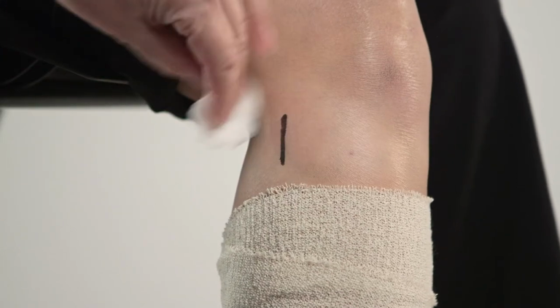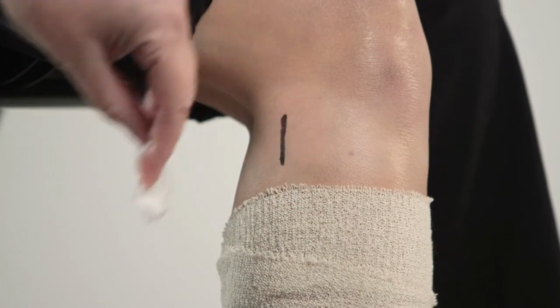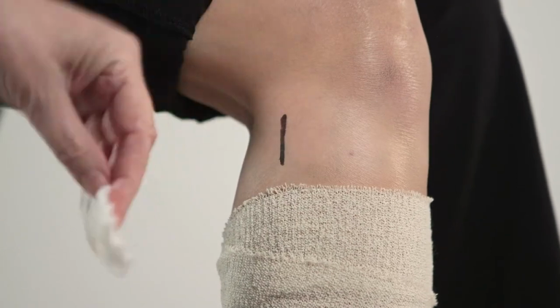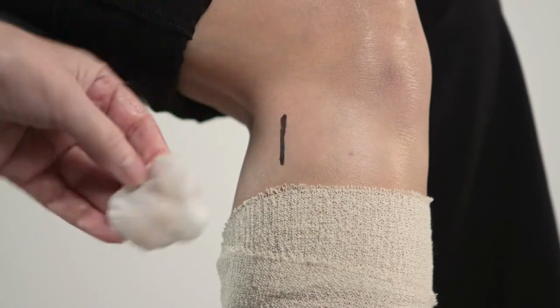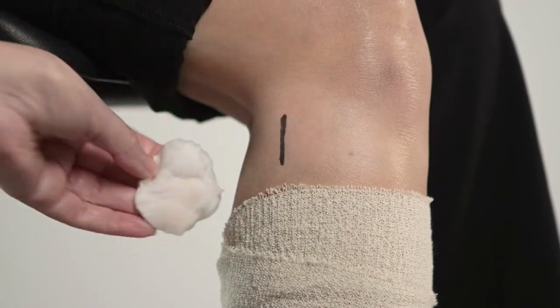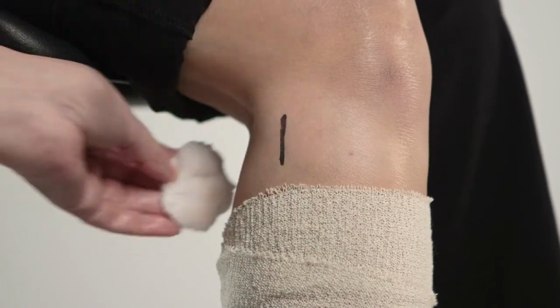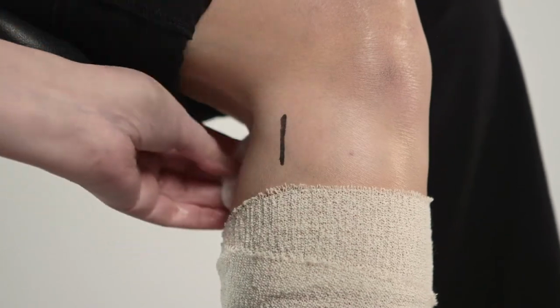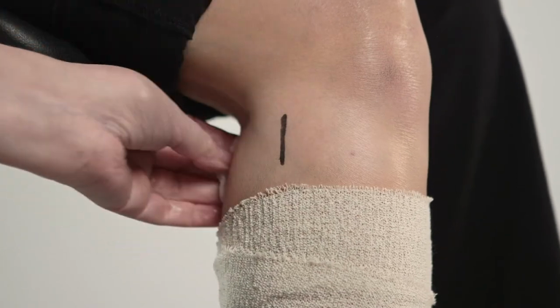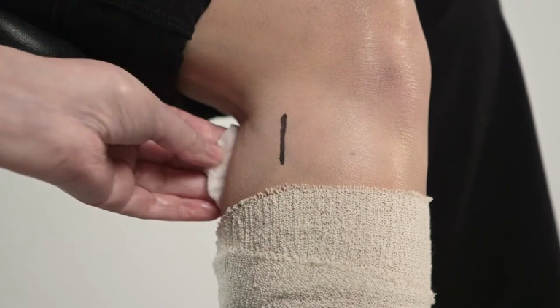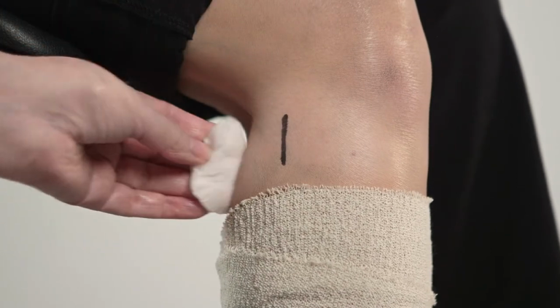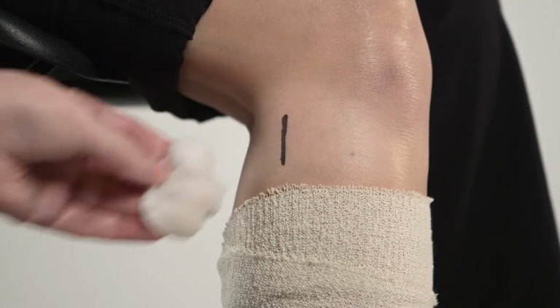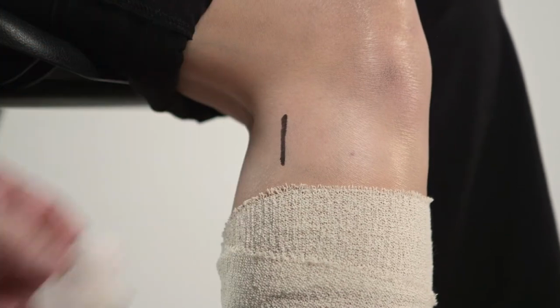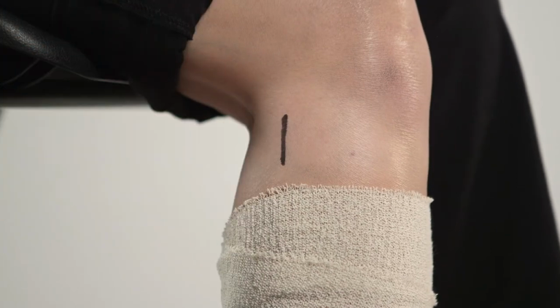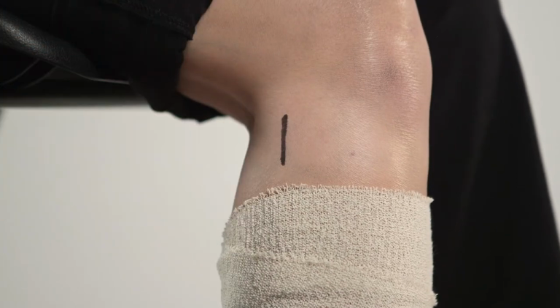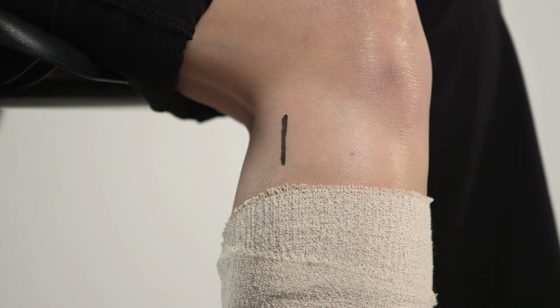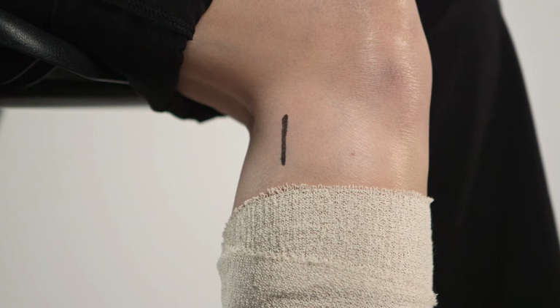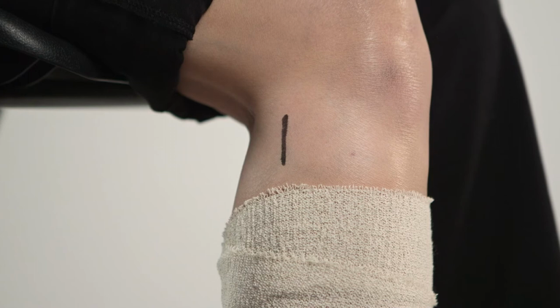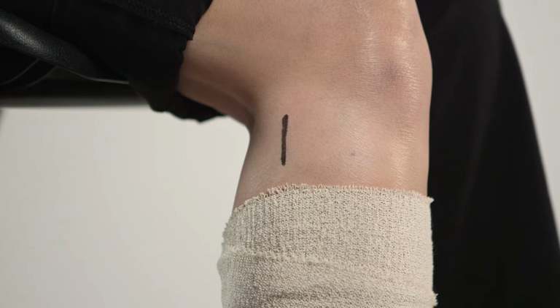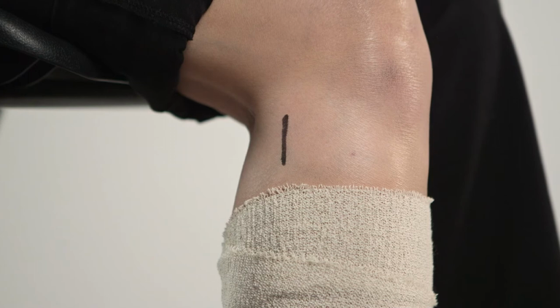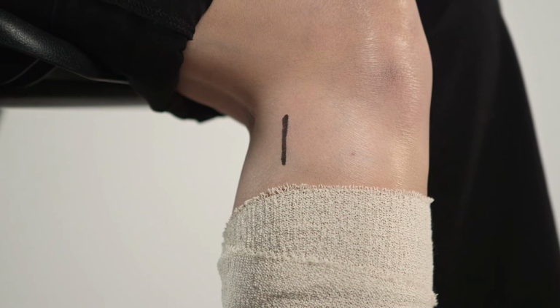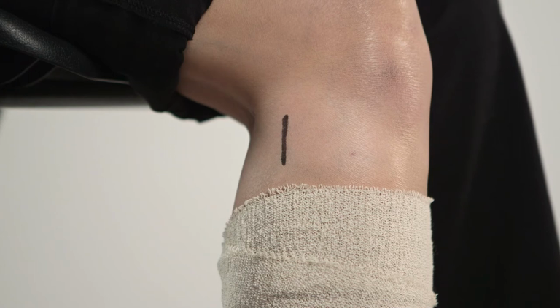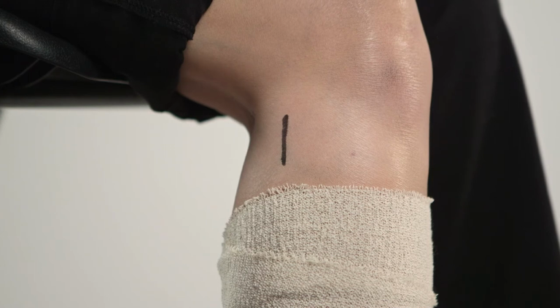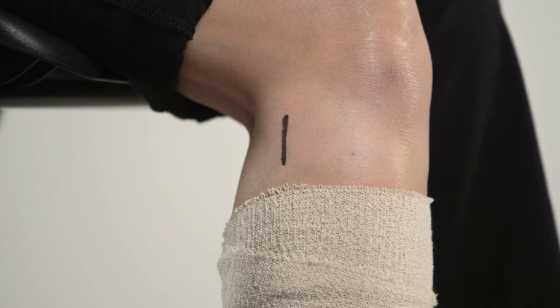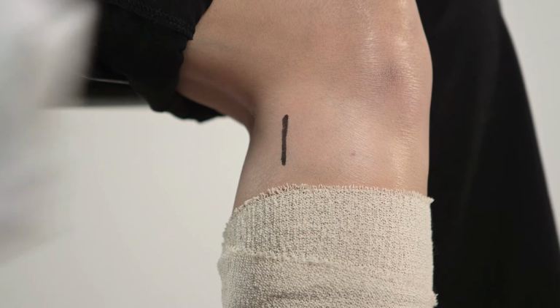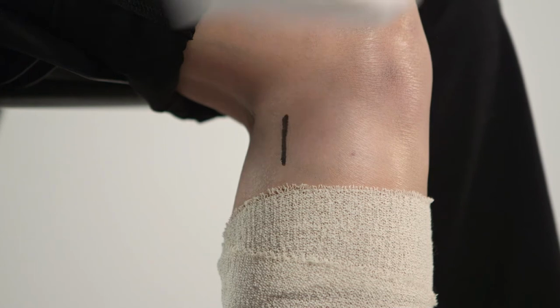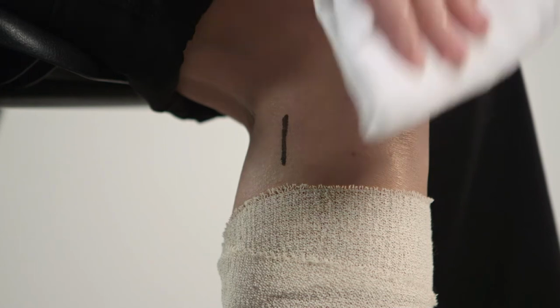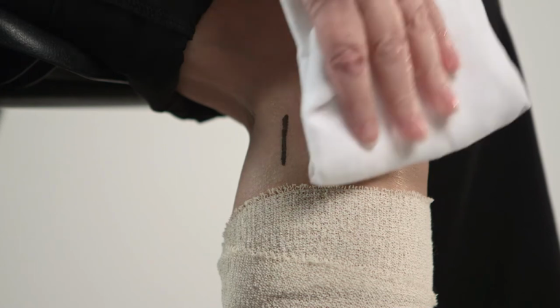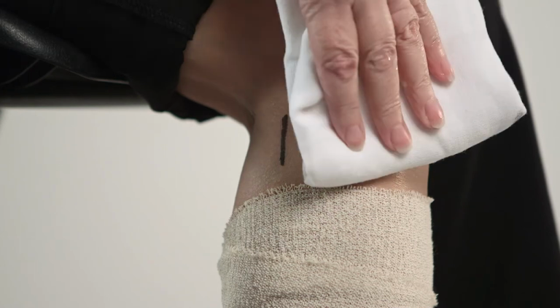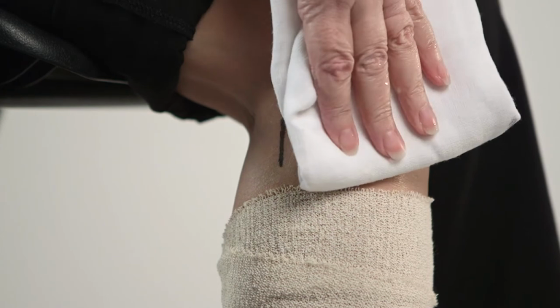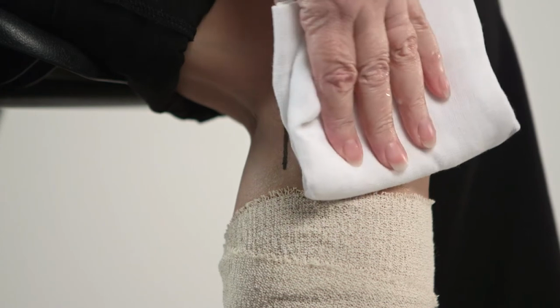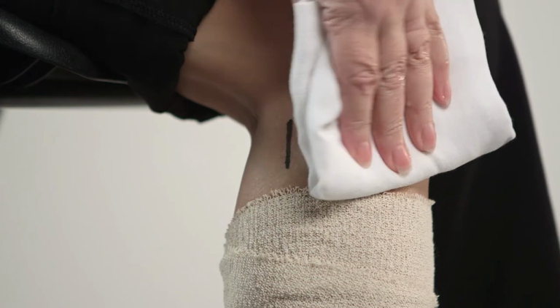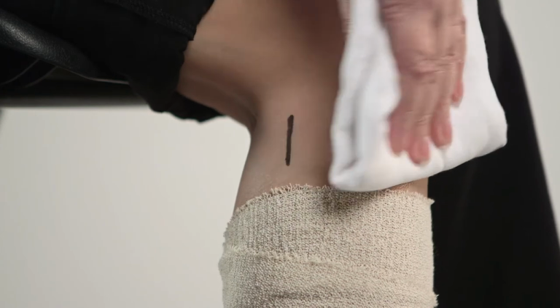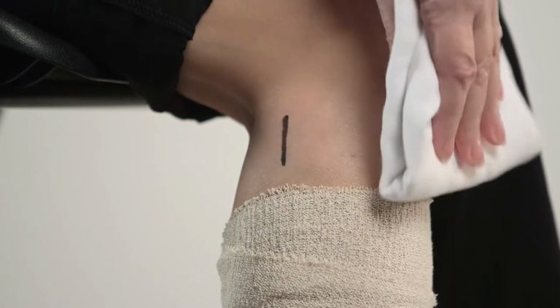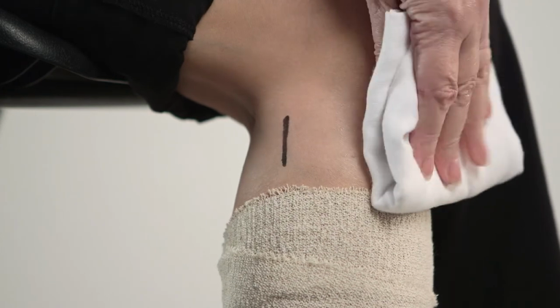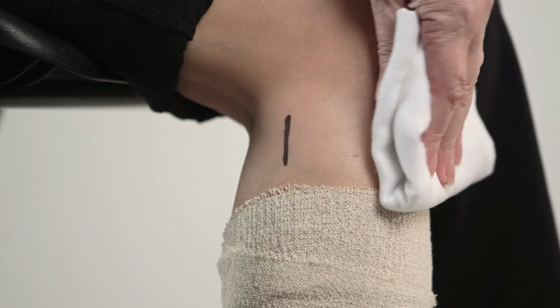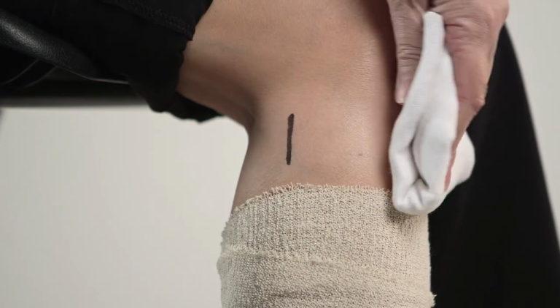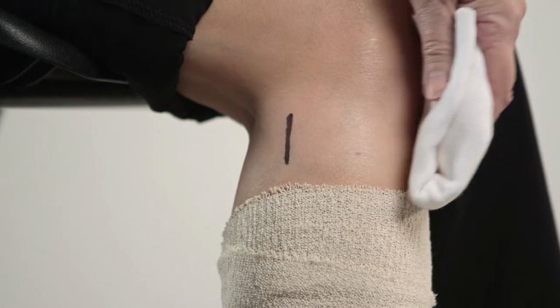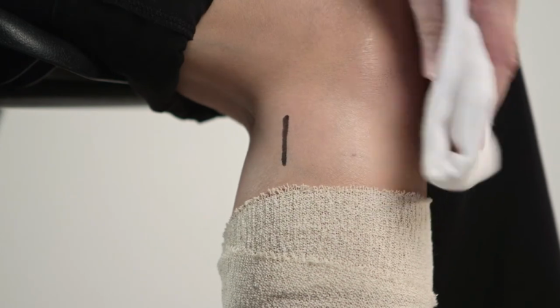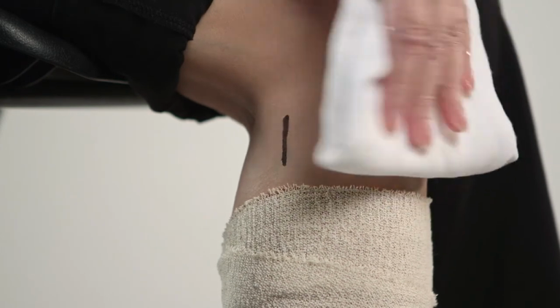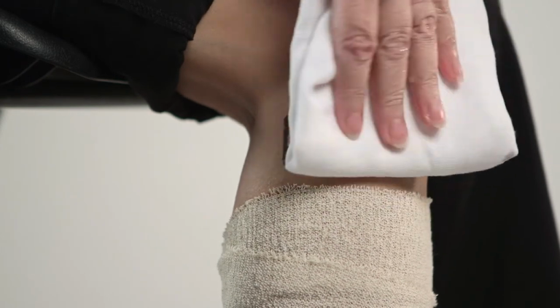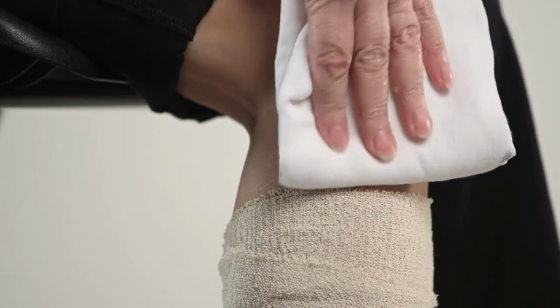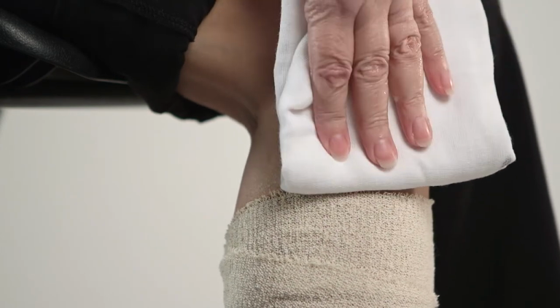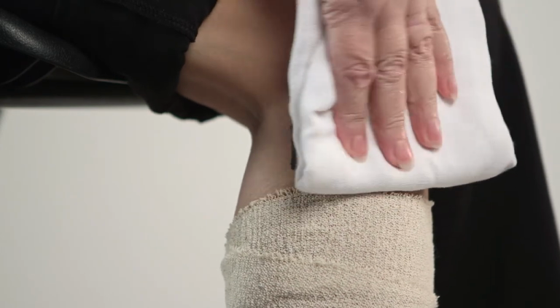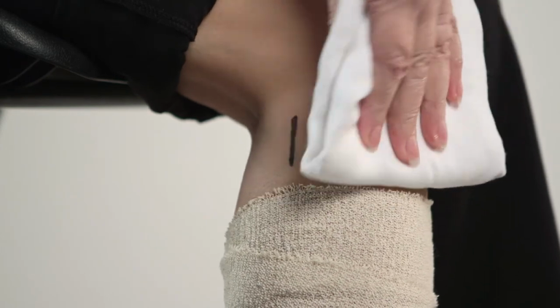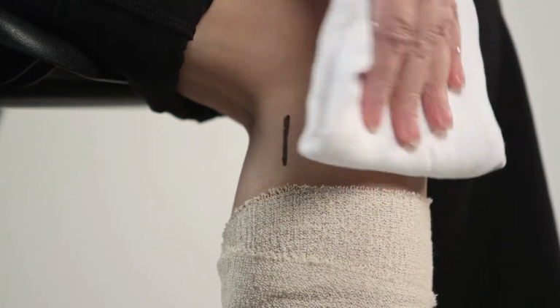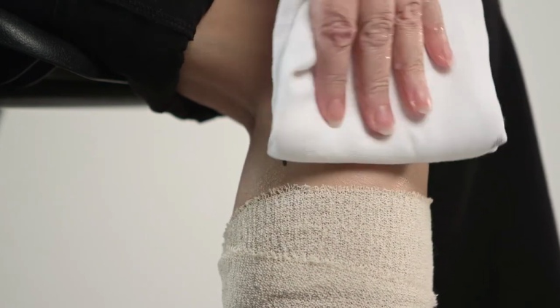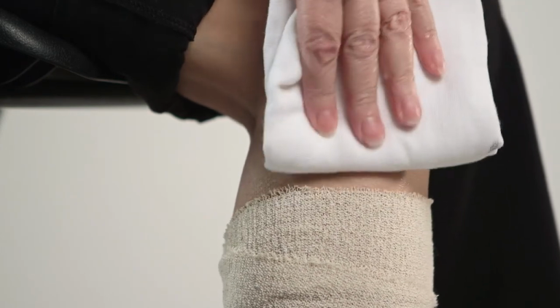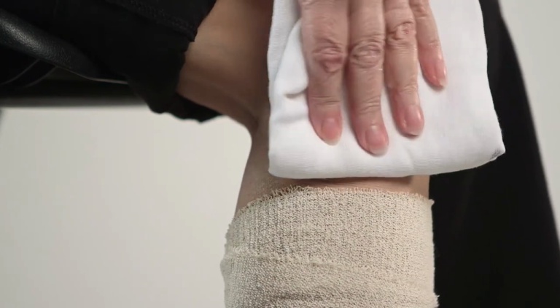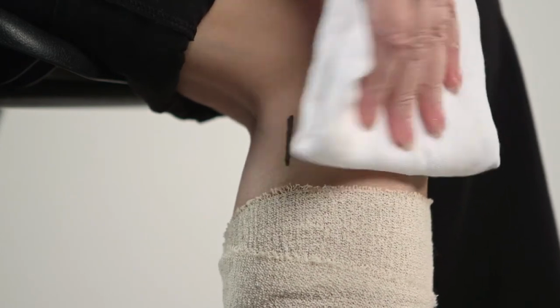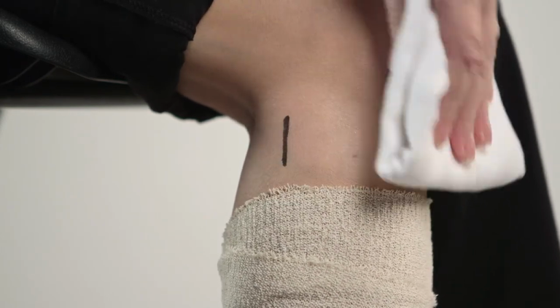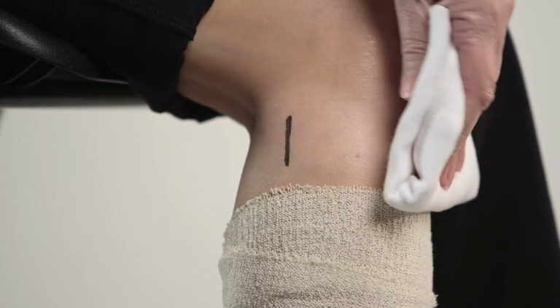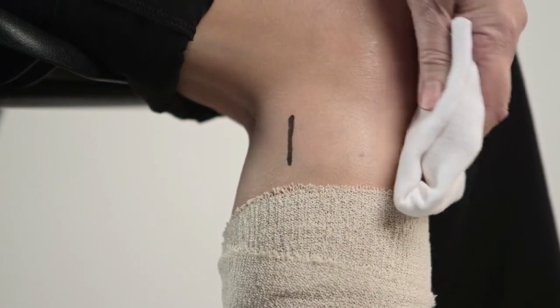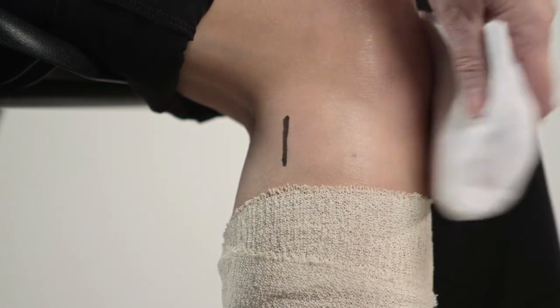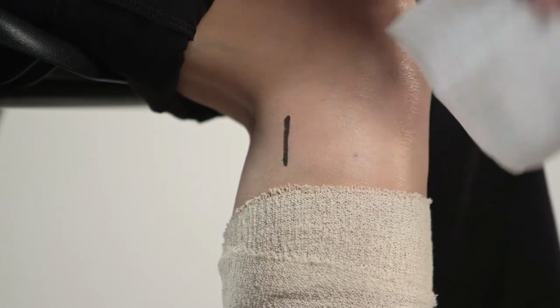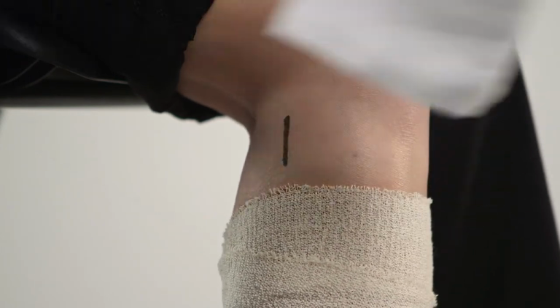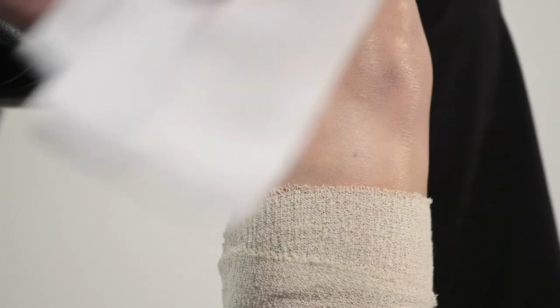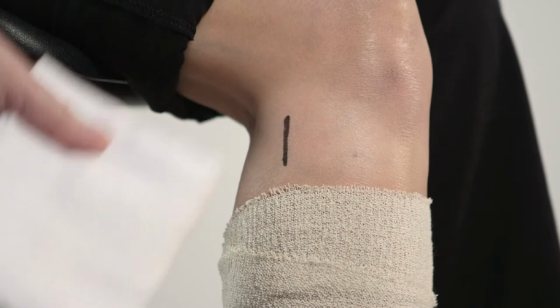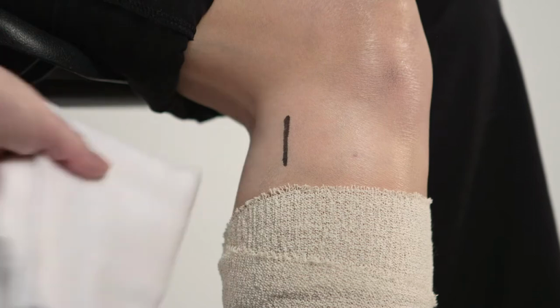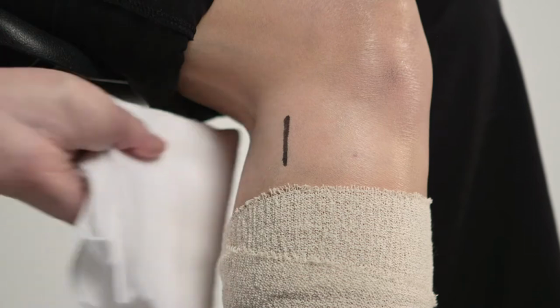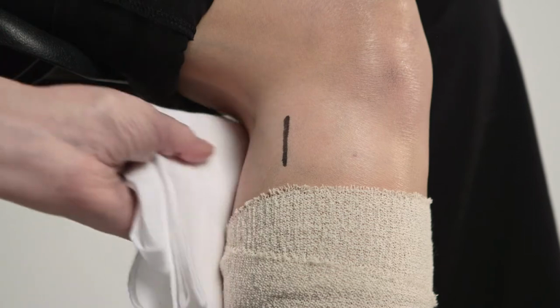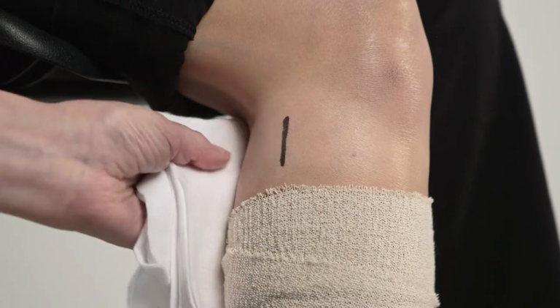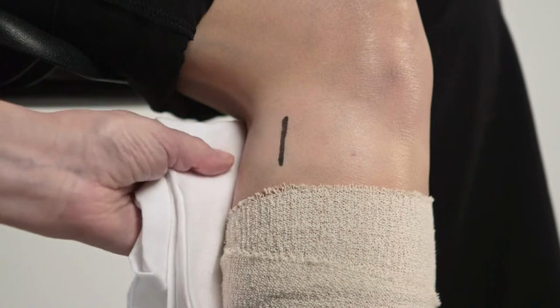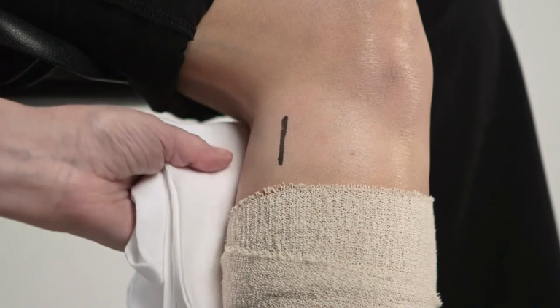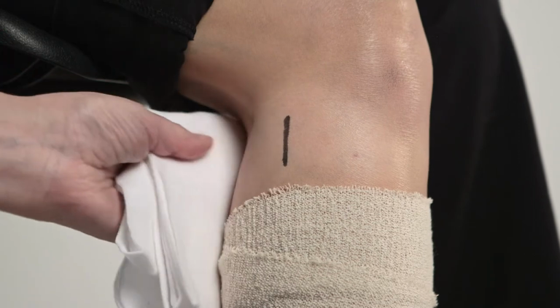Excess hair may be removed using trimmers or clippers. Avoid shaving, as this may damage the skin and increase the risk of skin irritation.